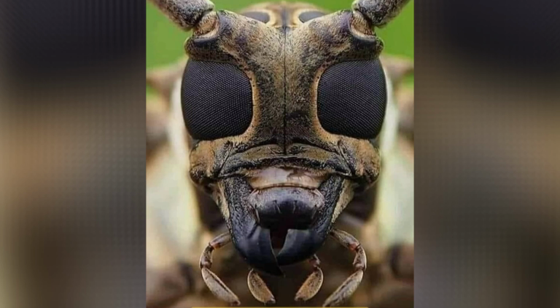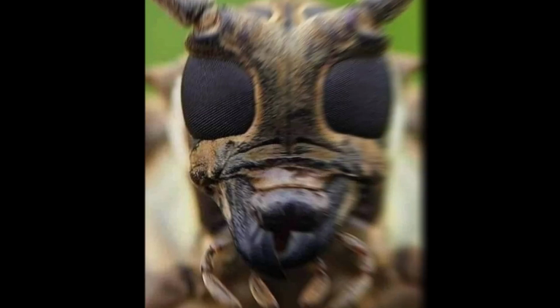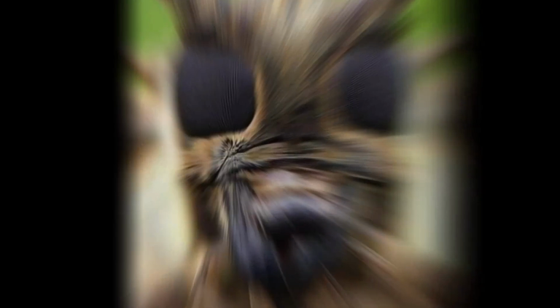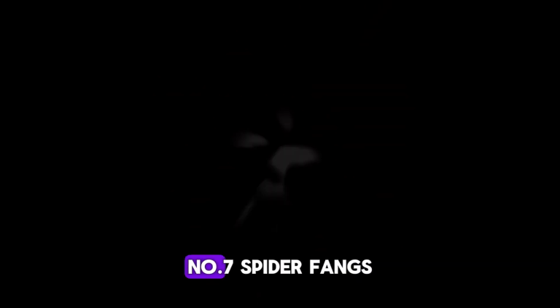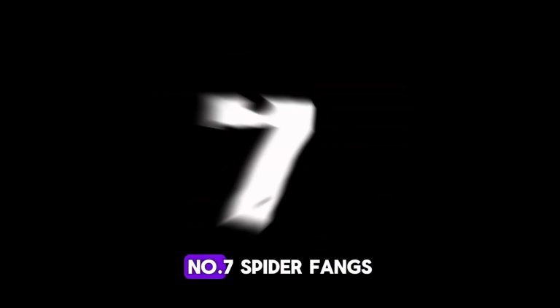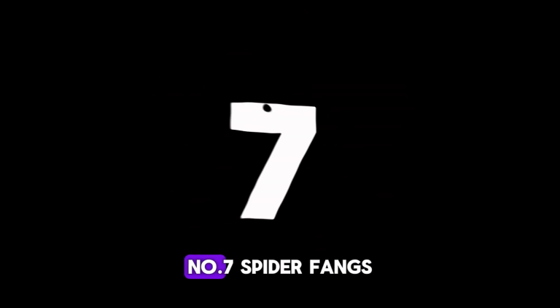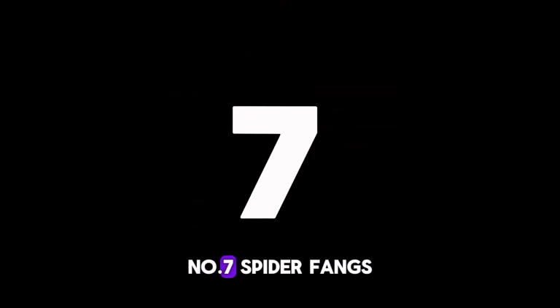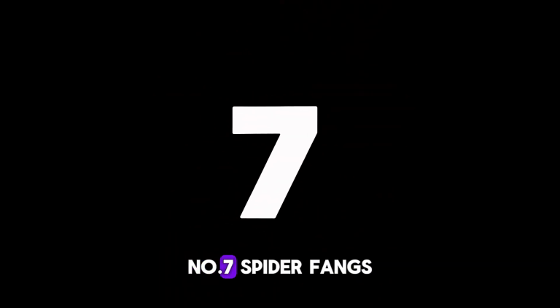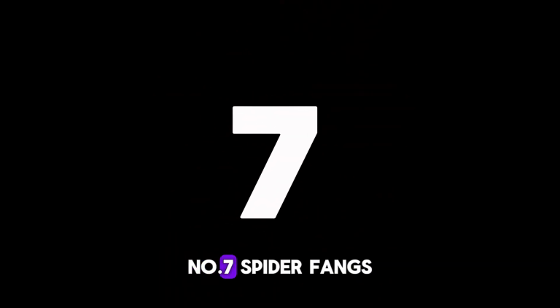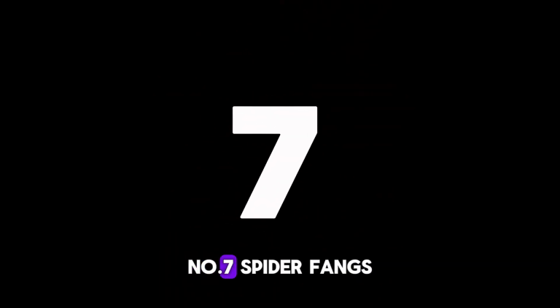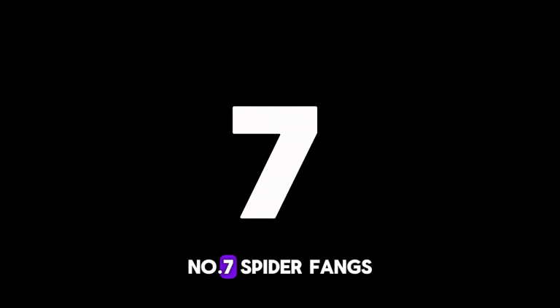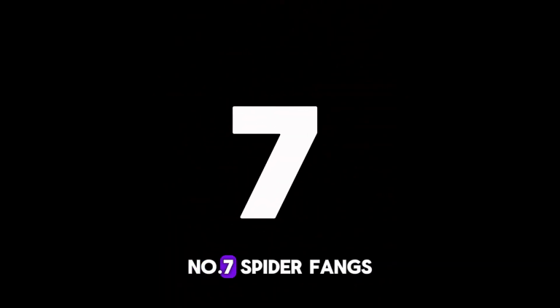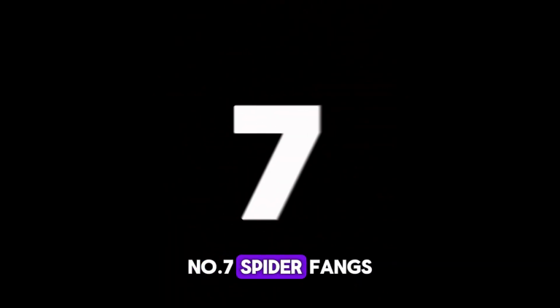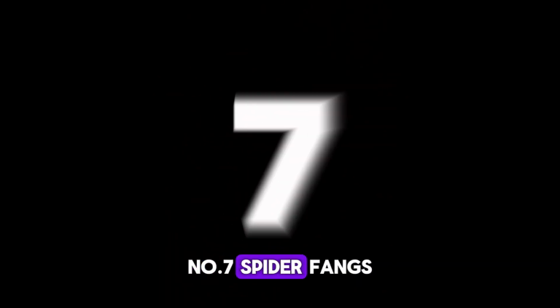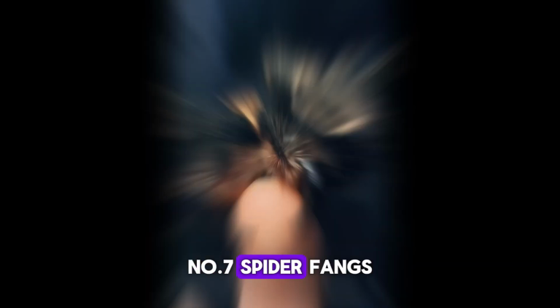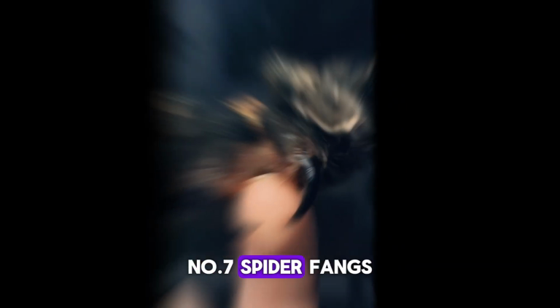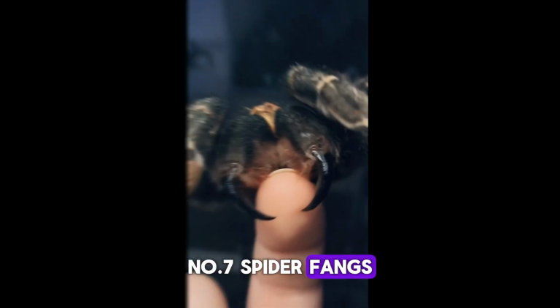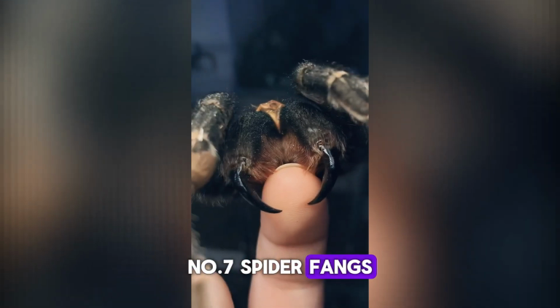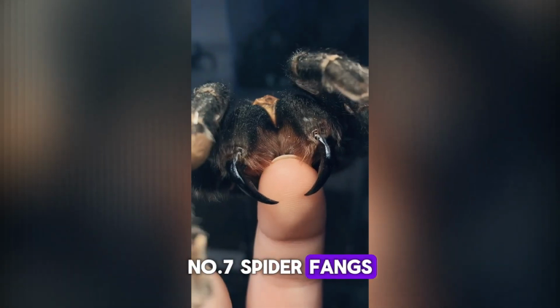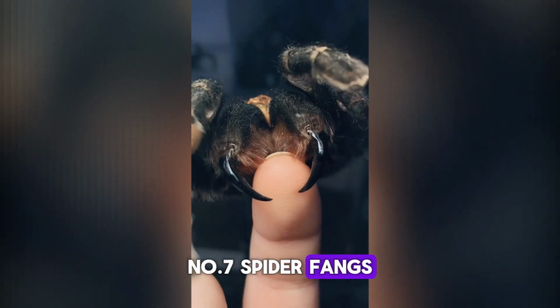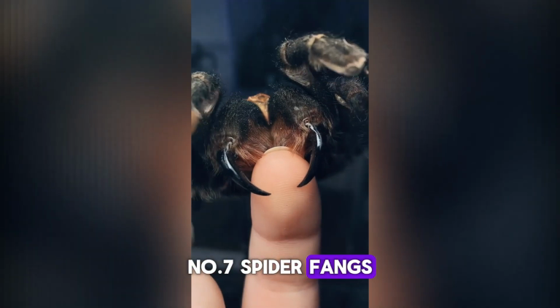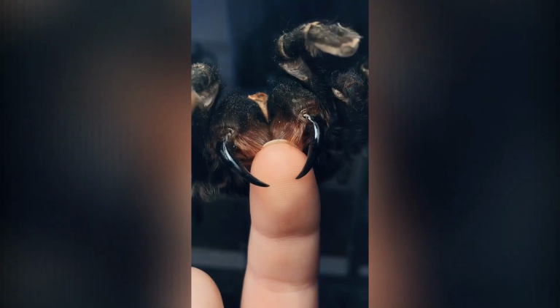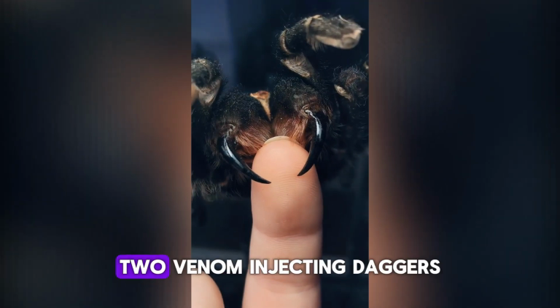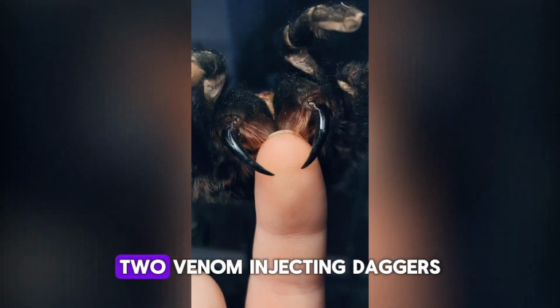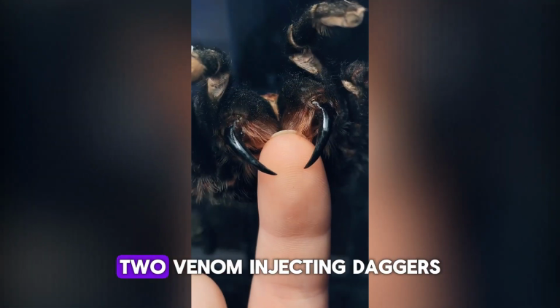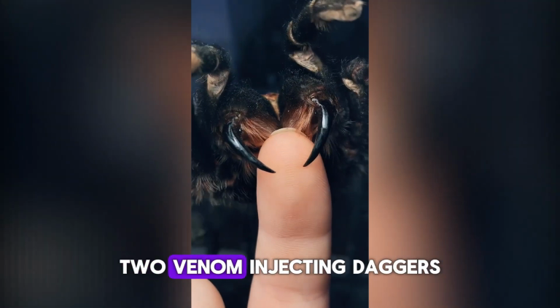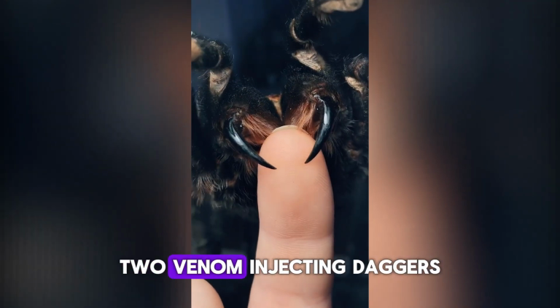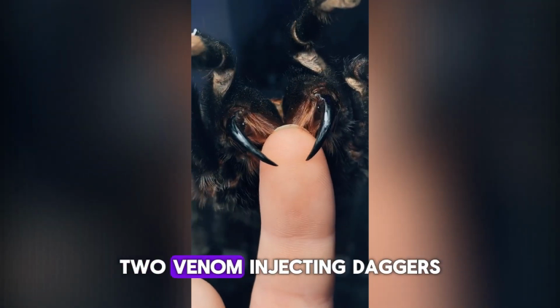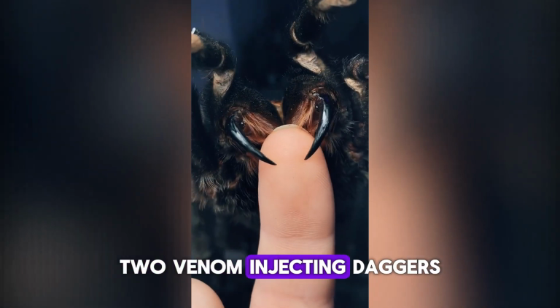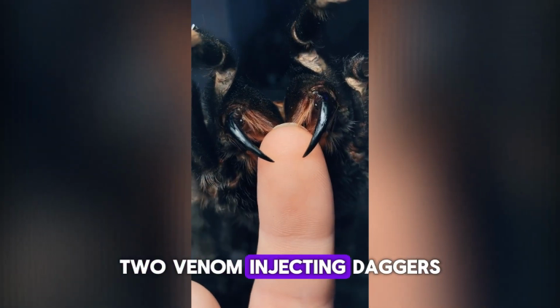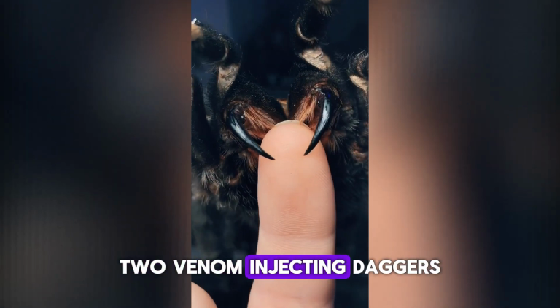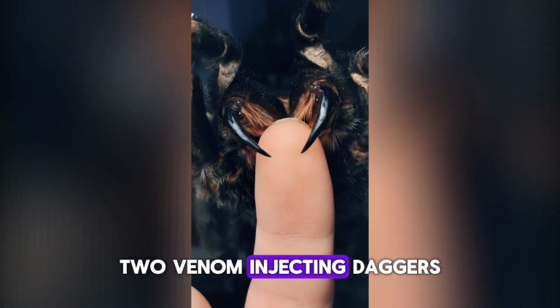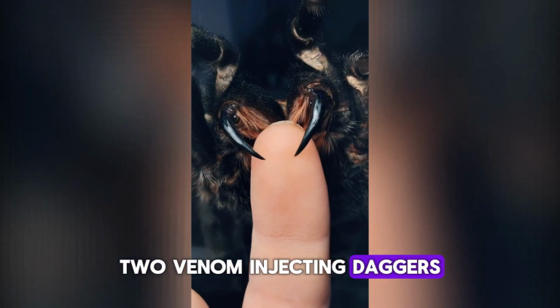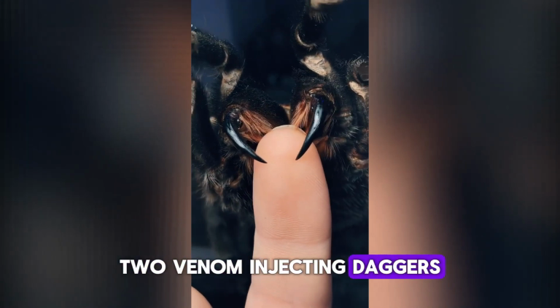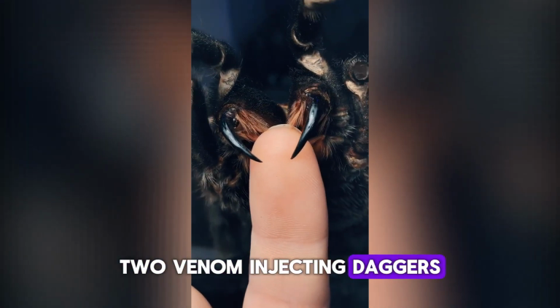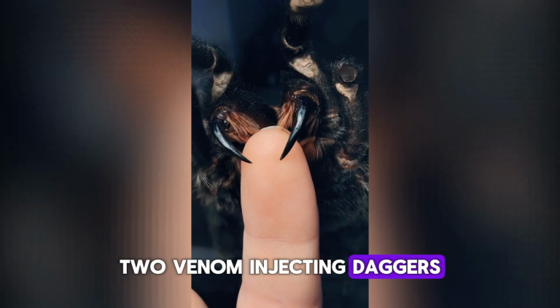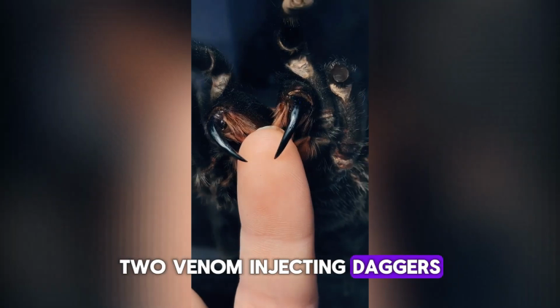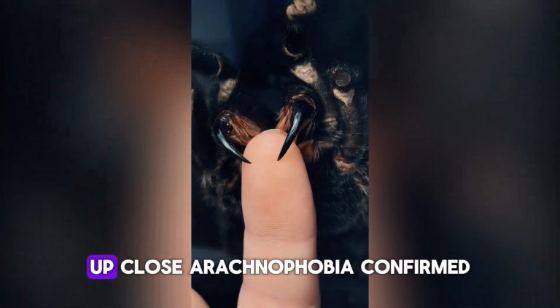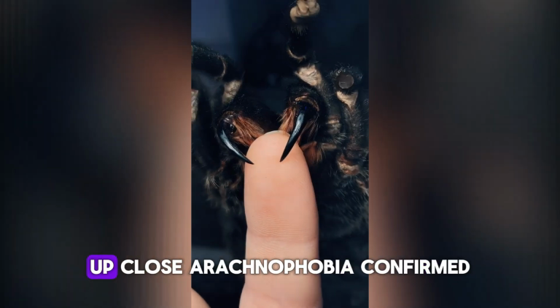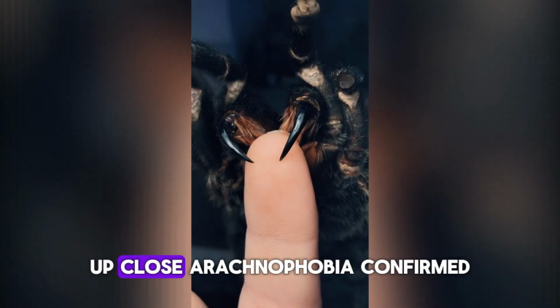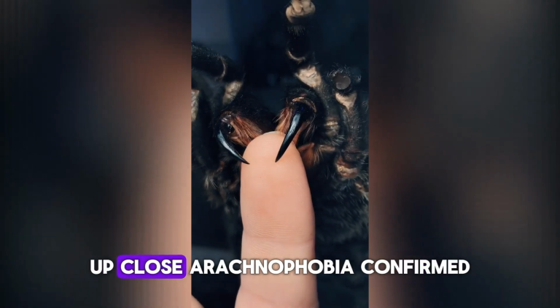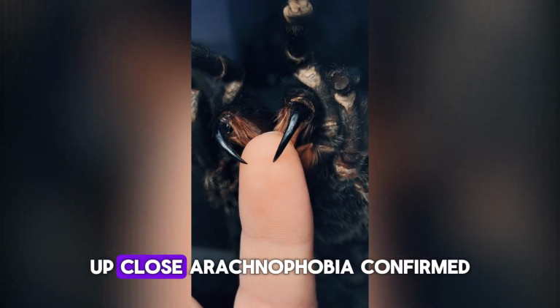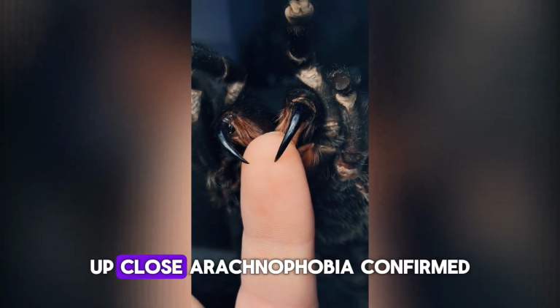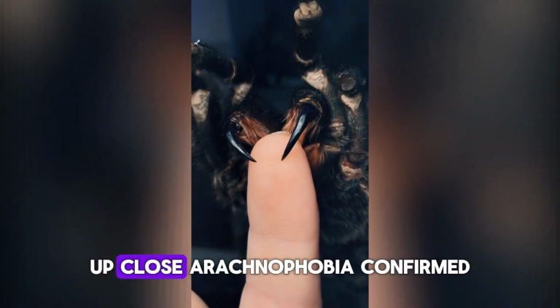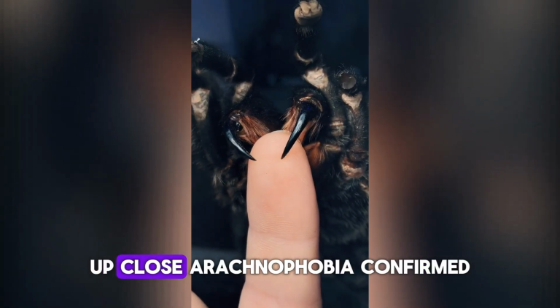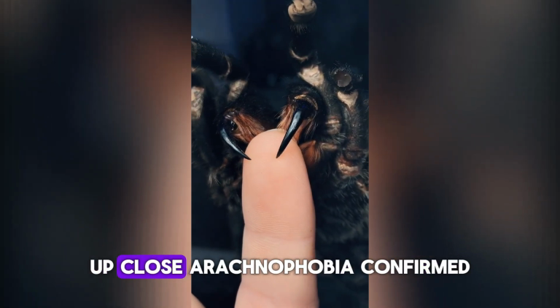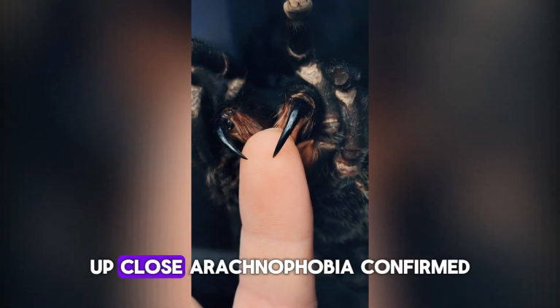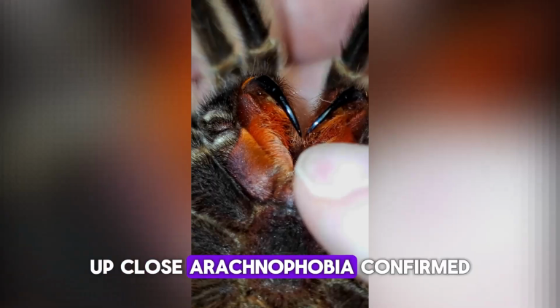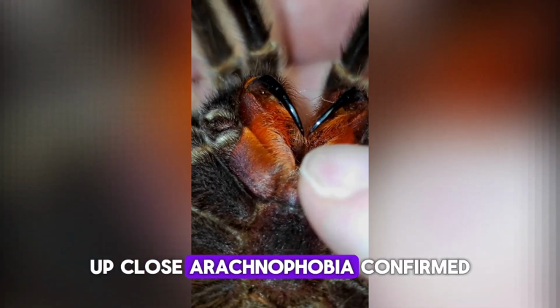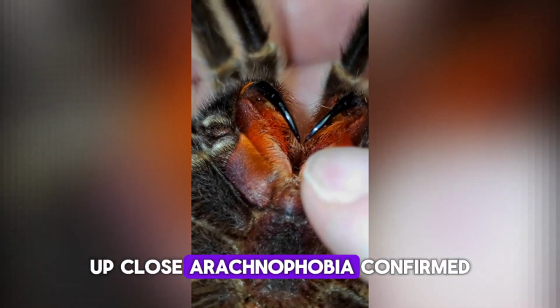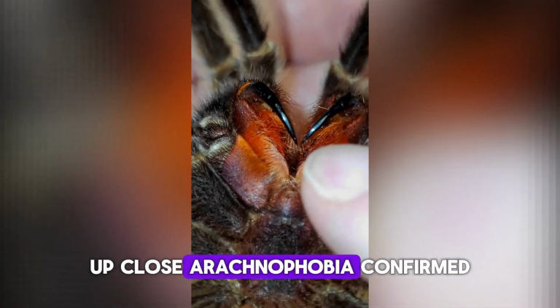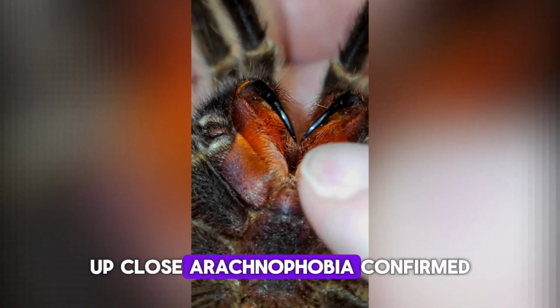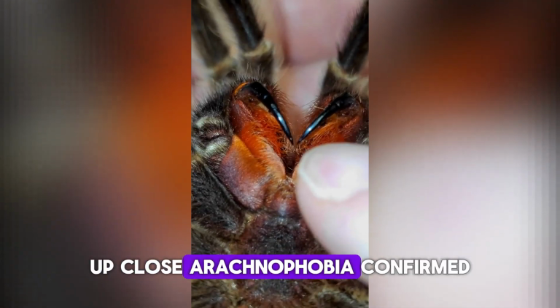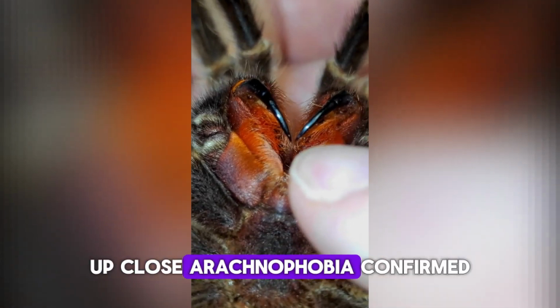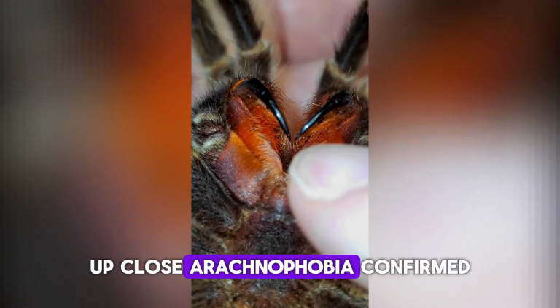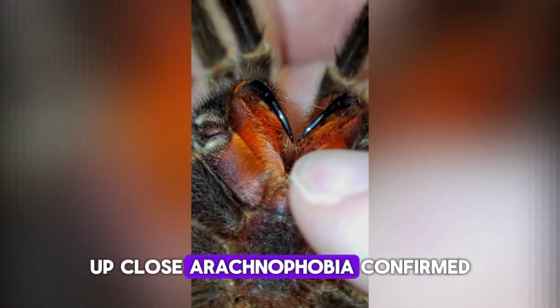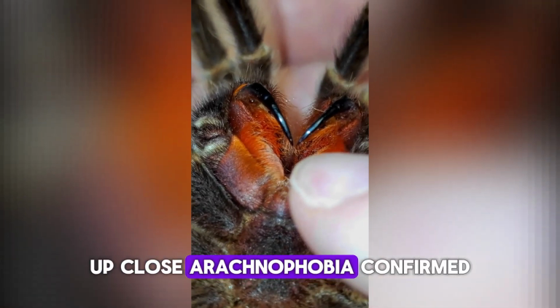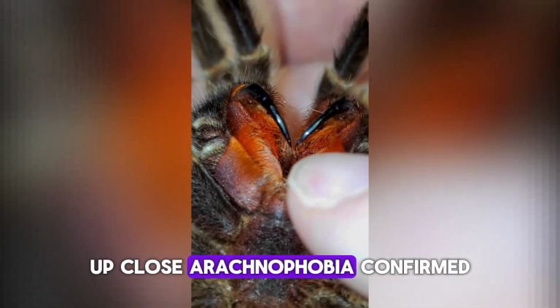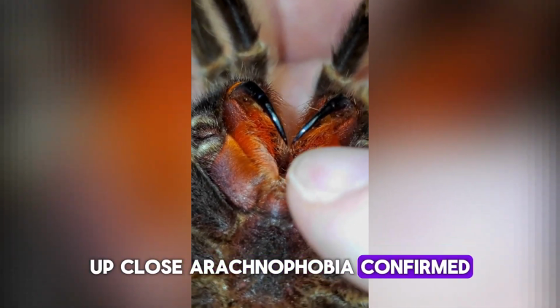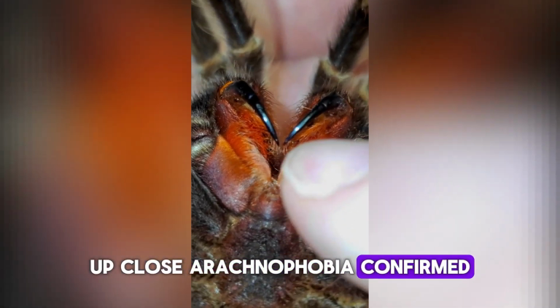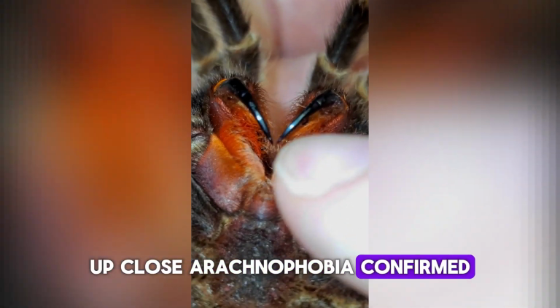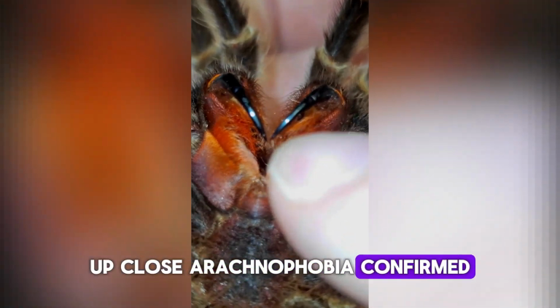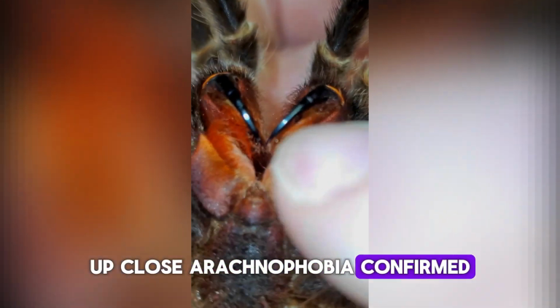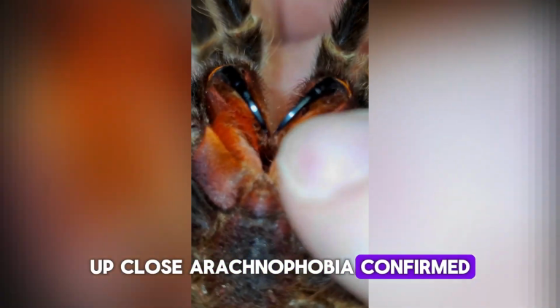Number 7. Spider fangs. Two venom-injecting daggers, up close. Arachnophobia confirmed.